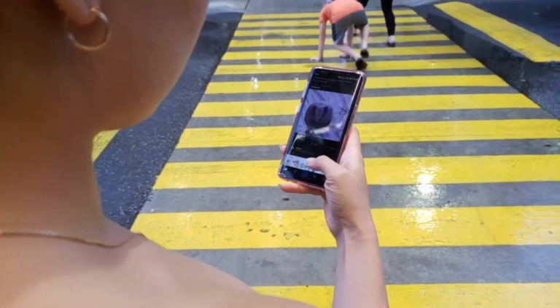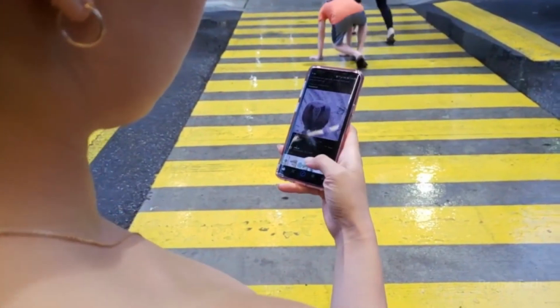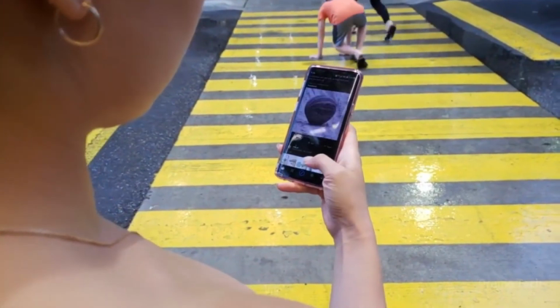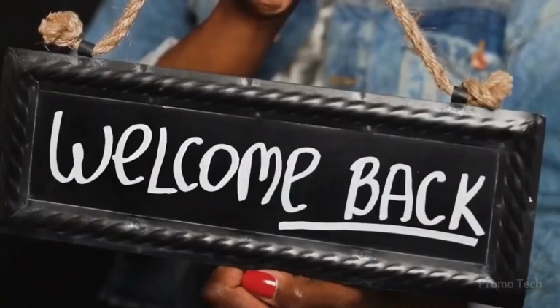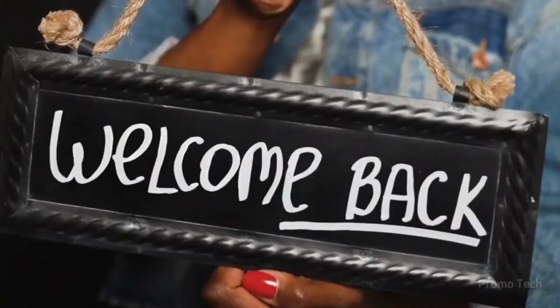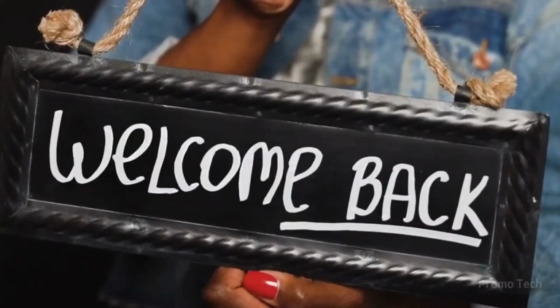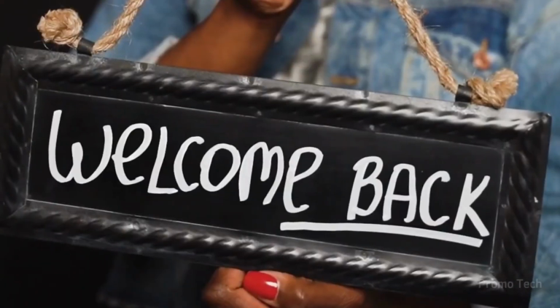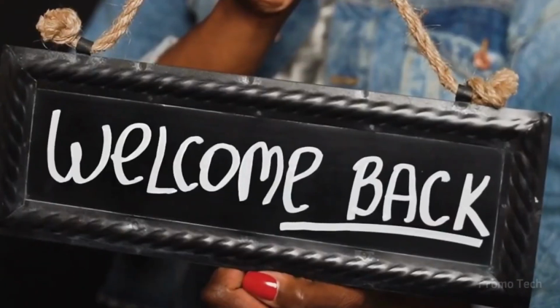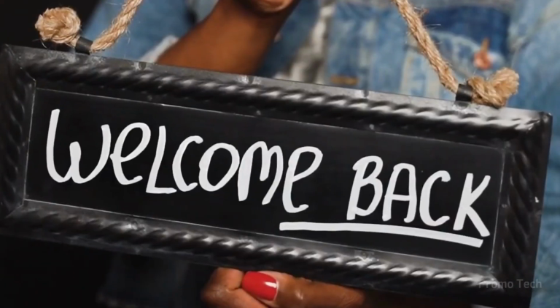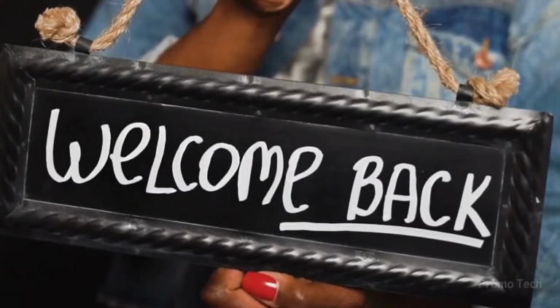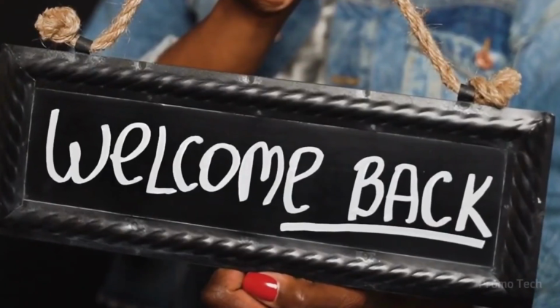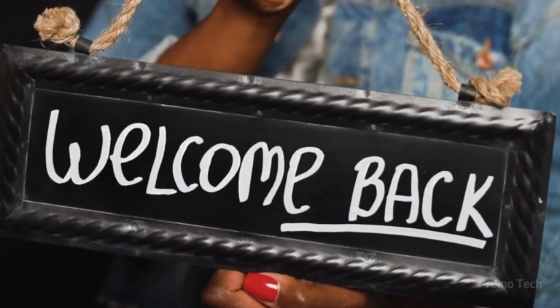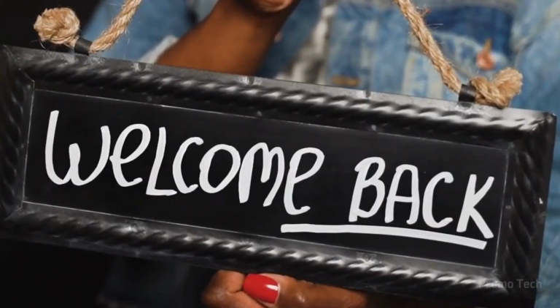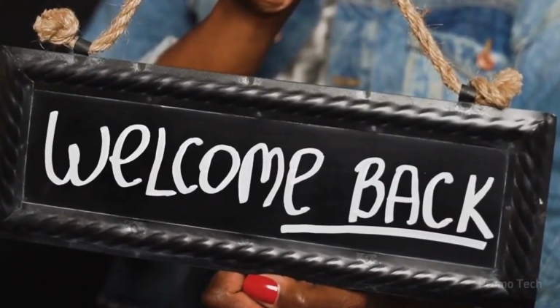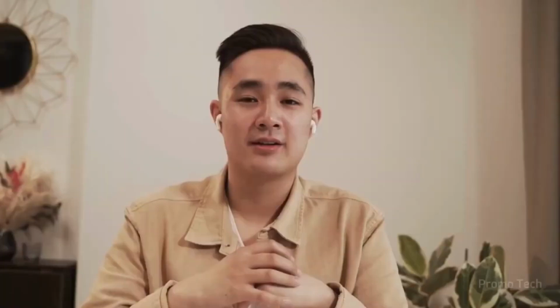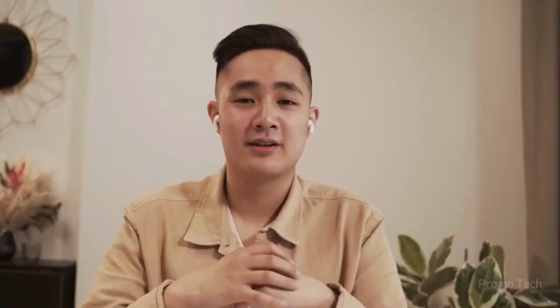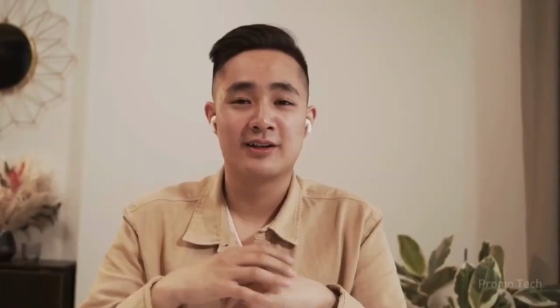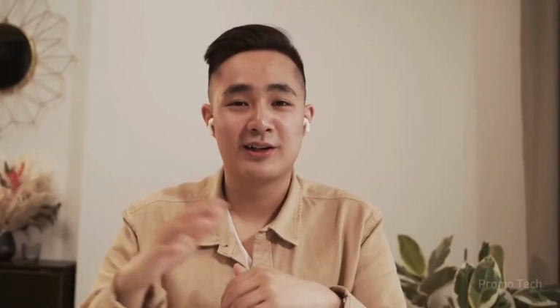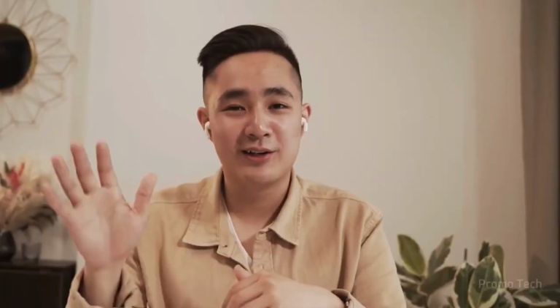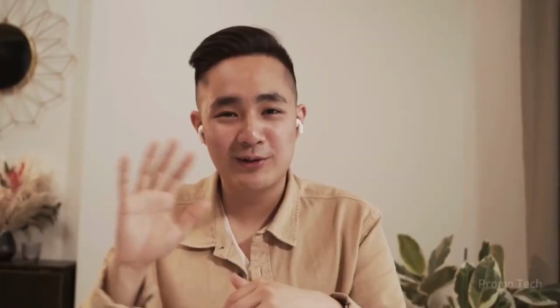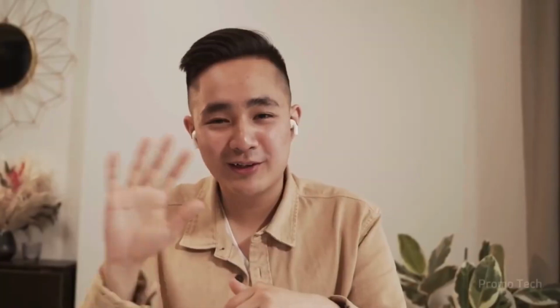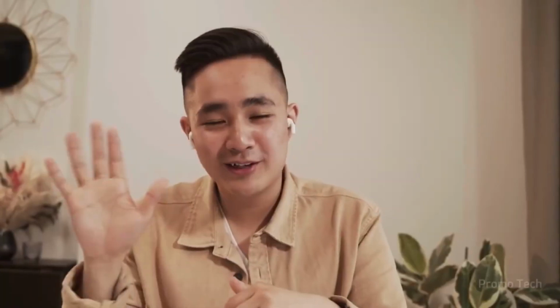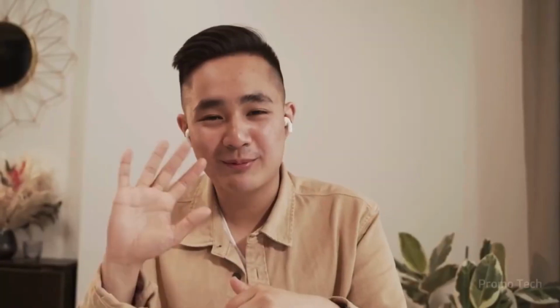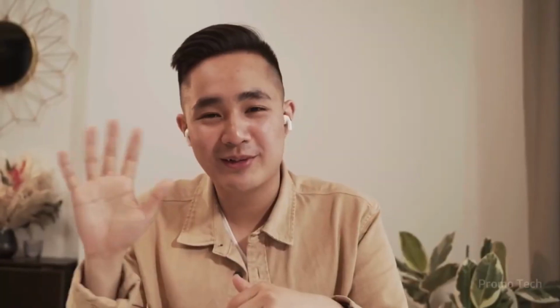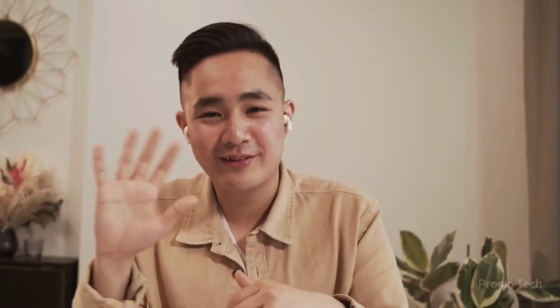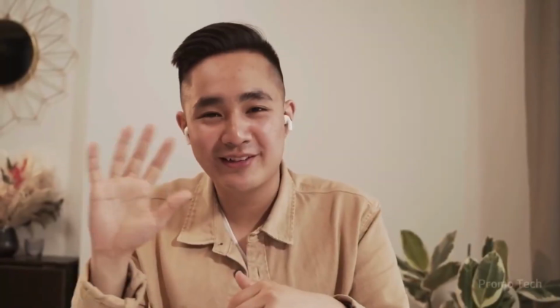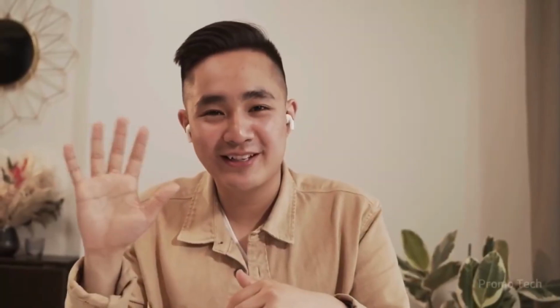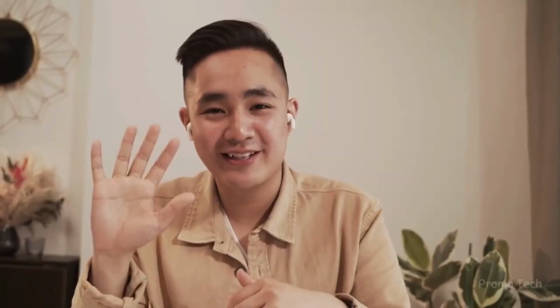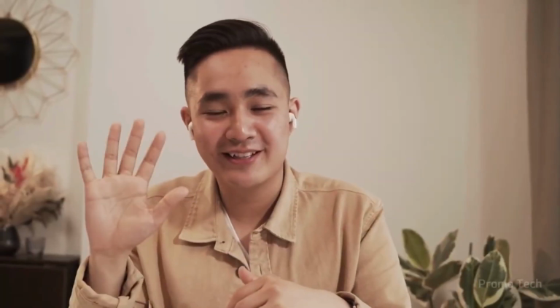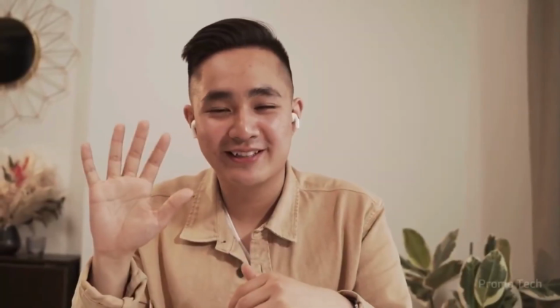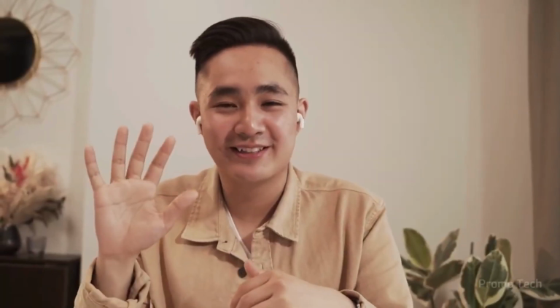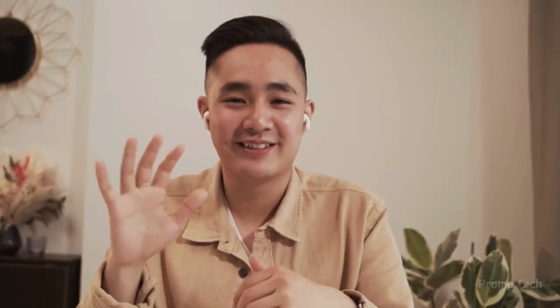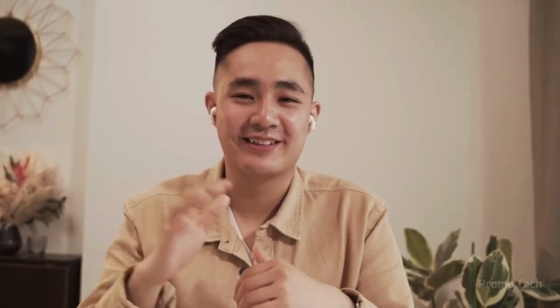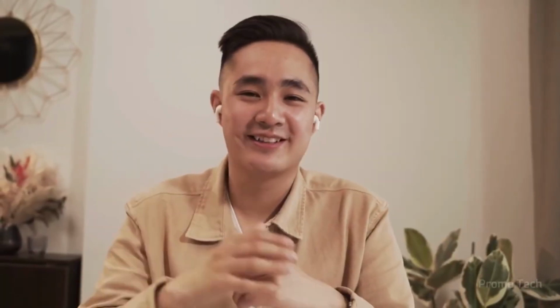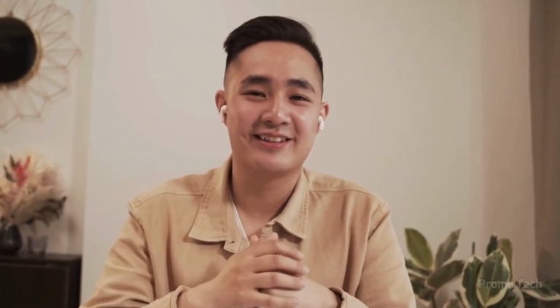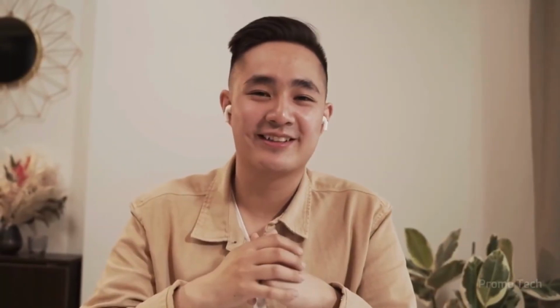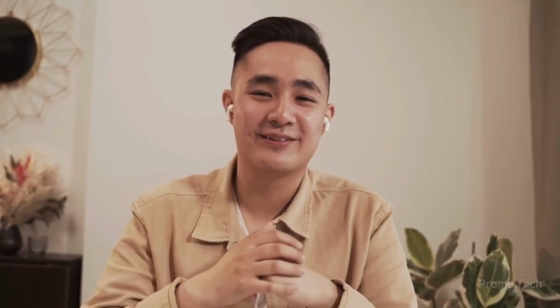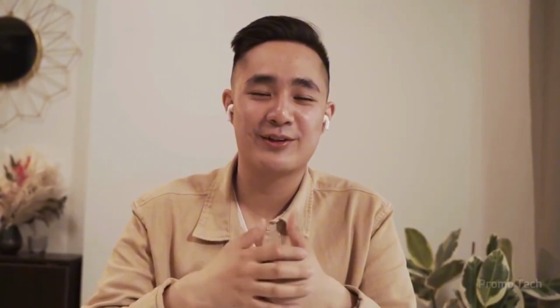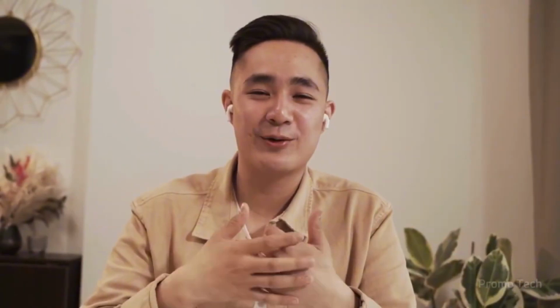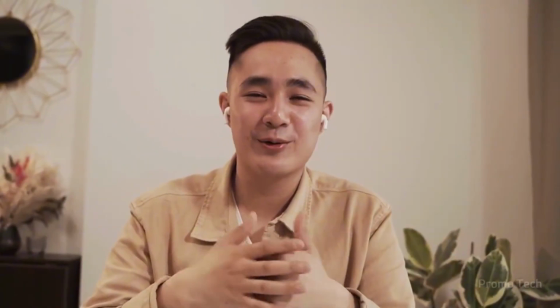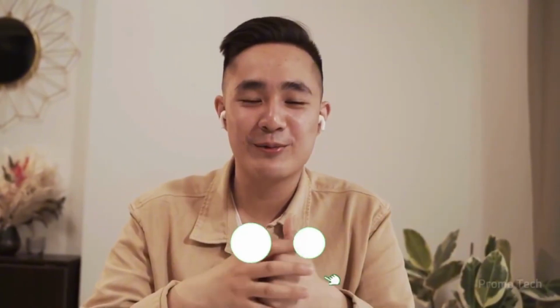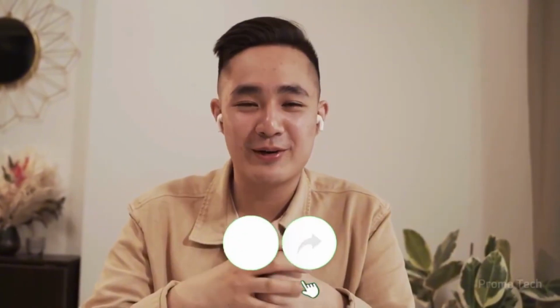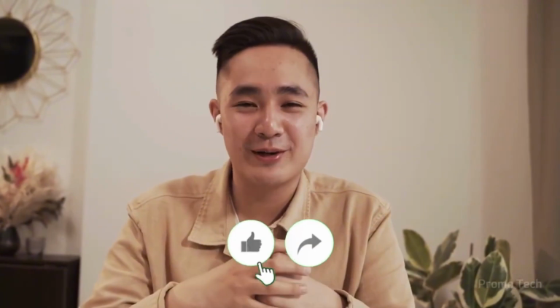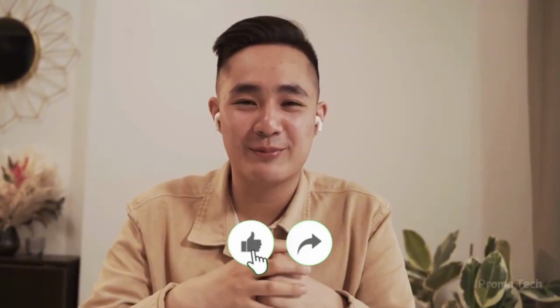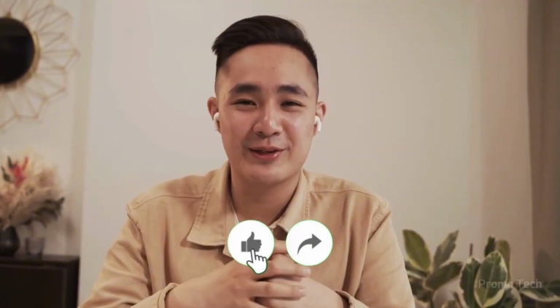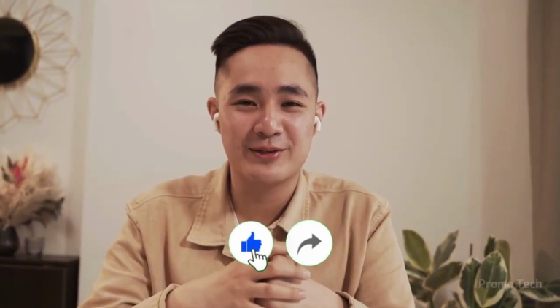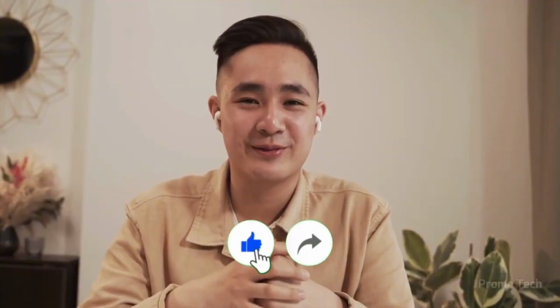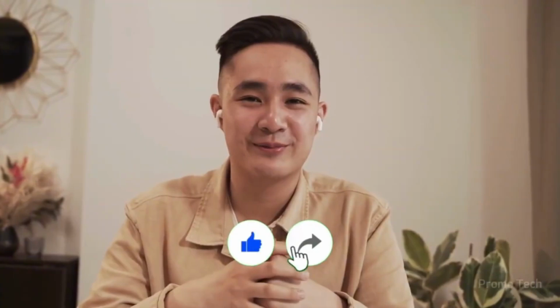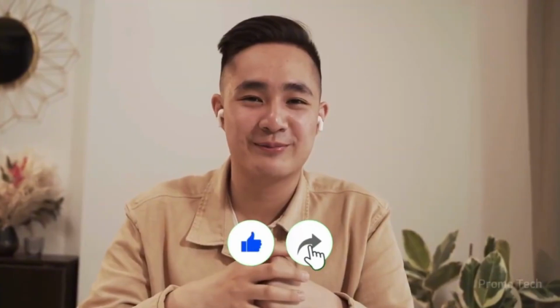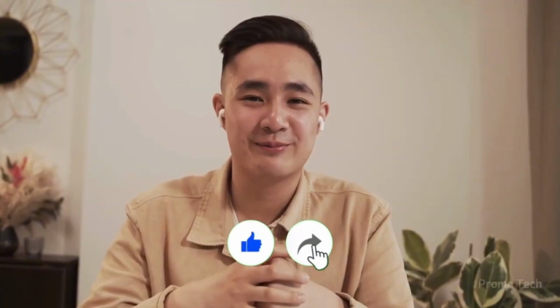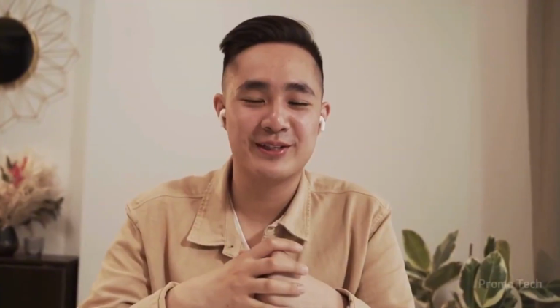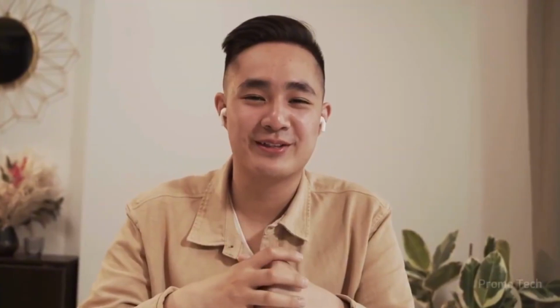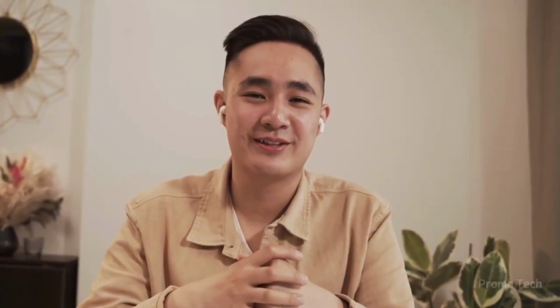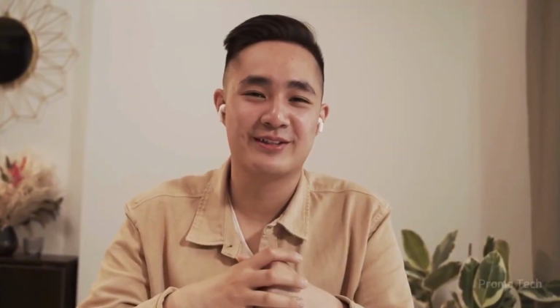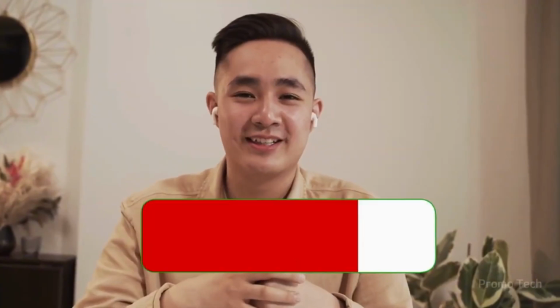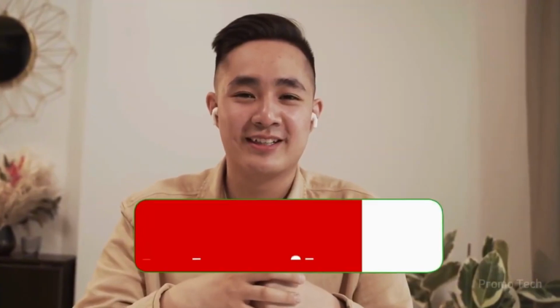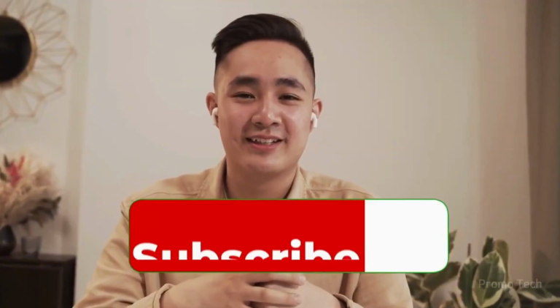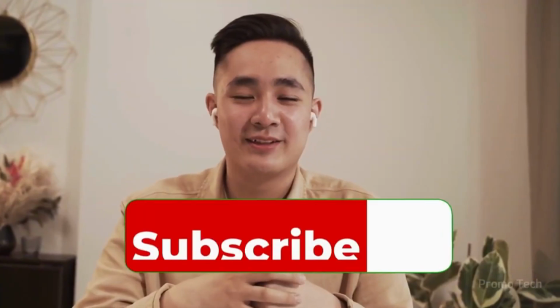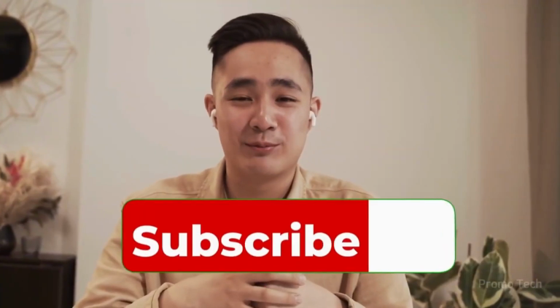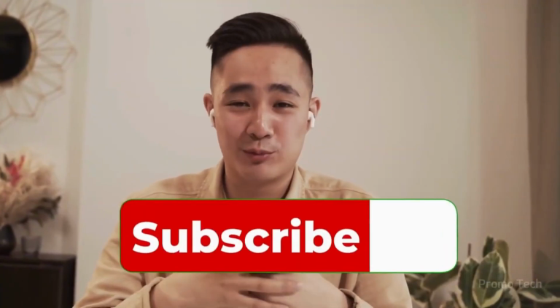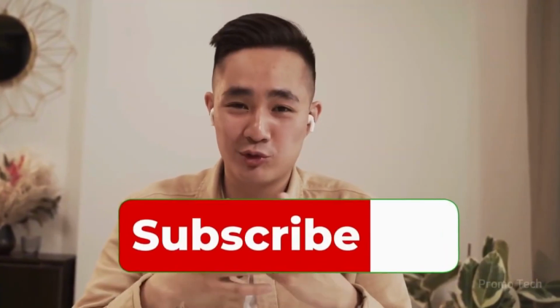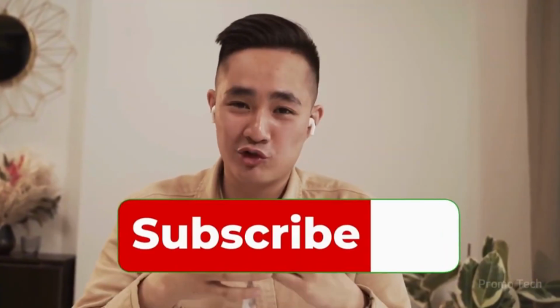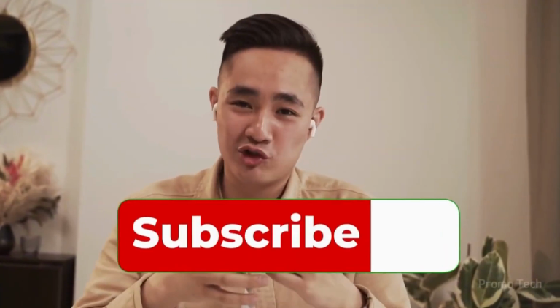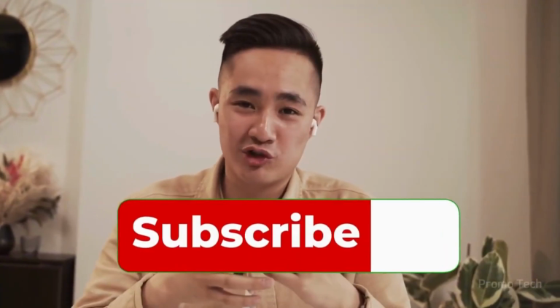Welcome back viewers, James here. Don't forget to like, share, and subscribe for more updates just like this.